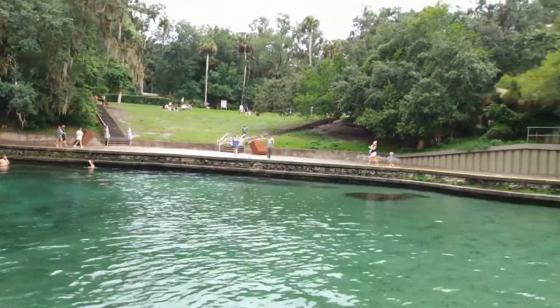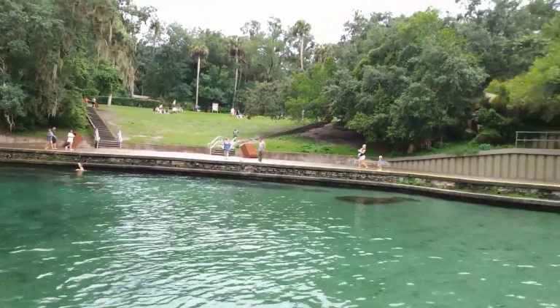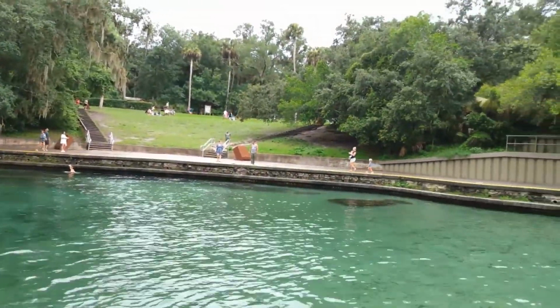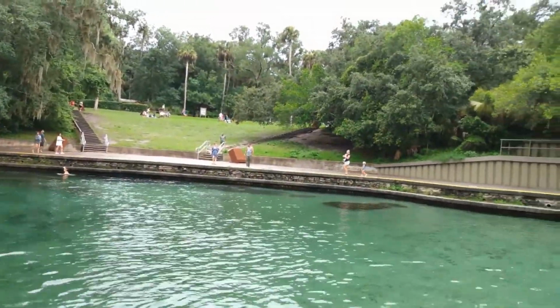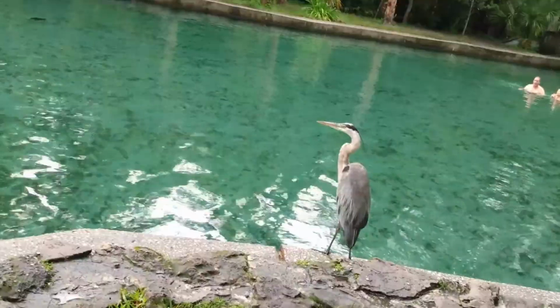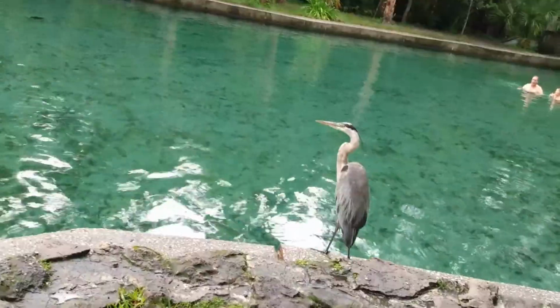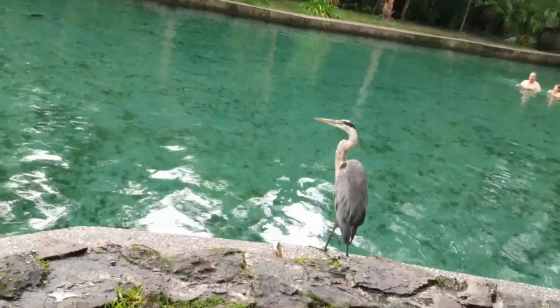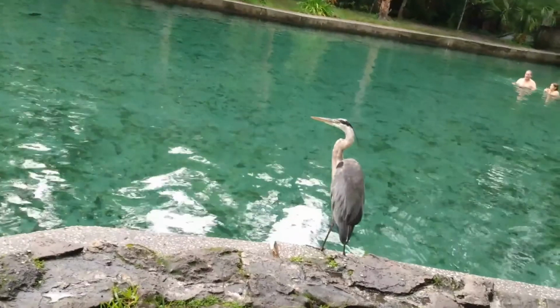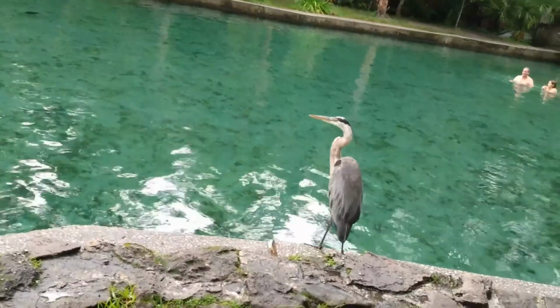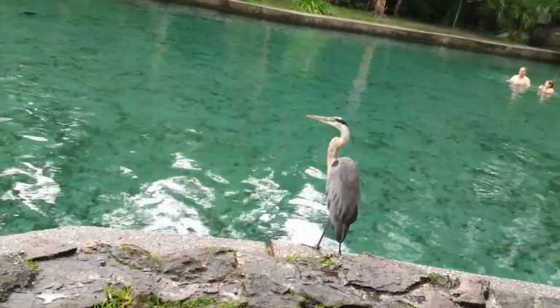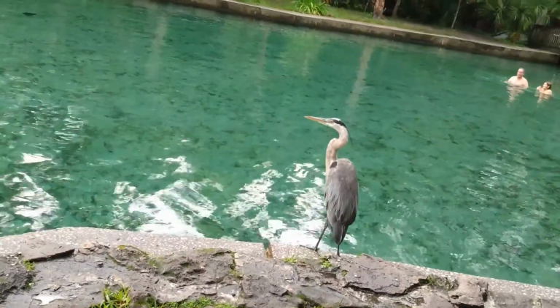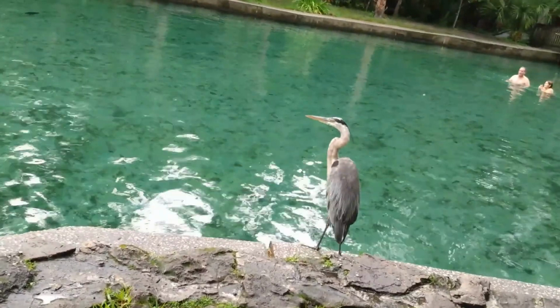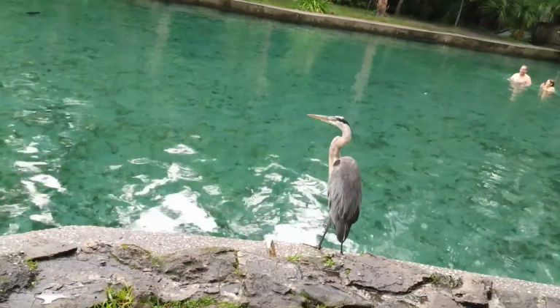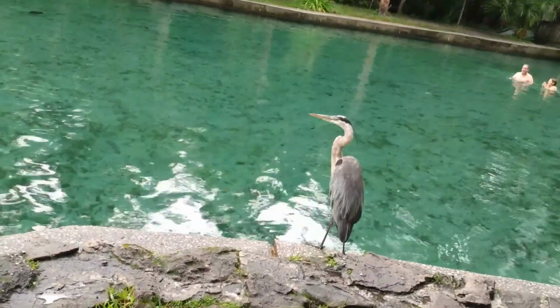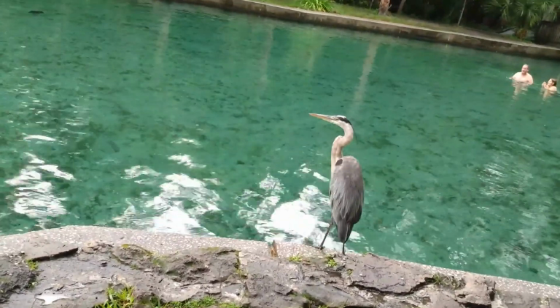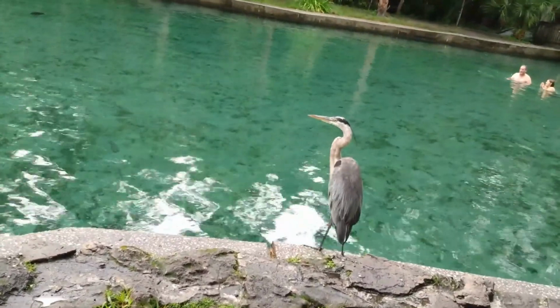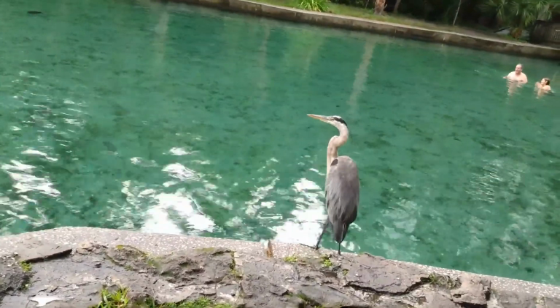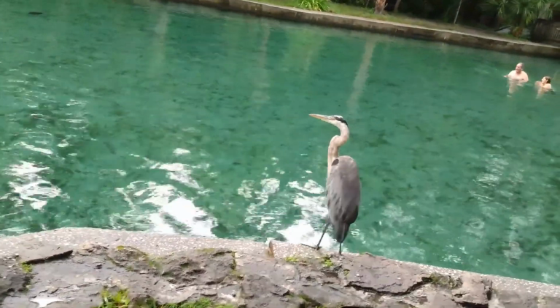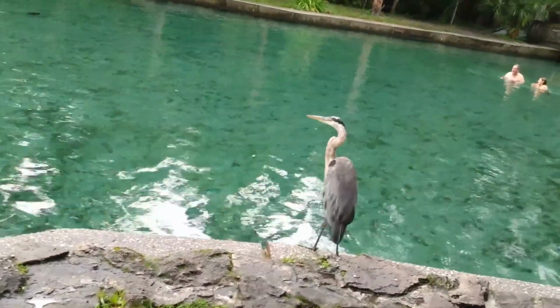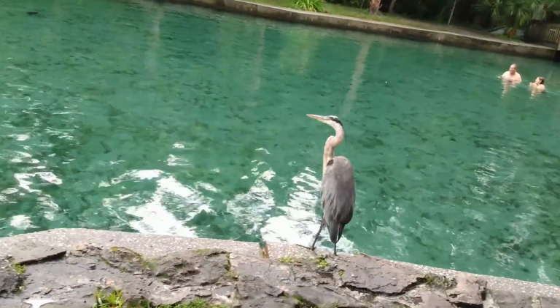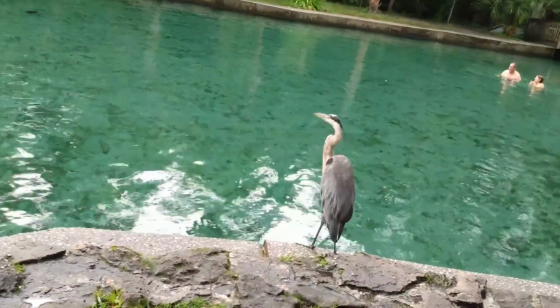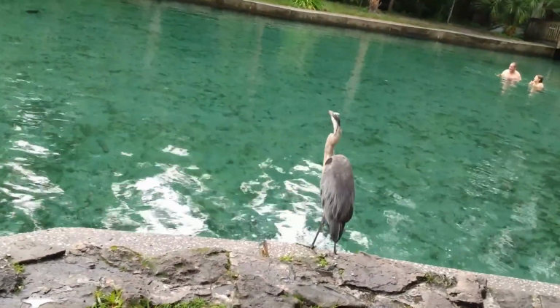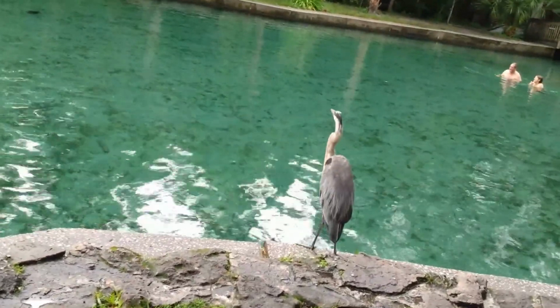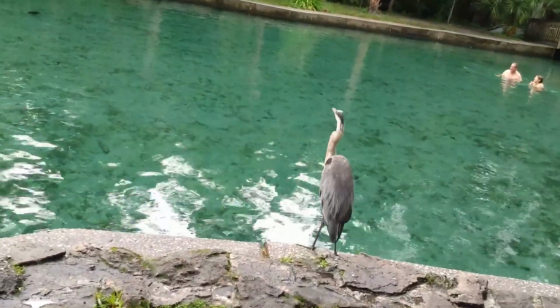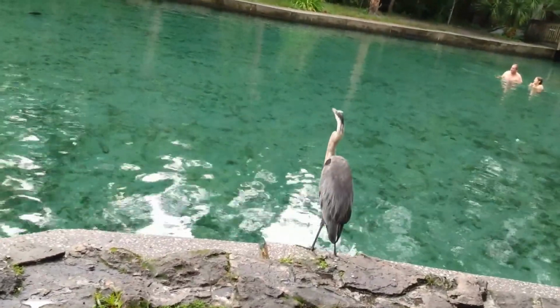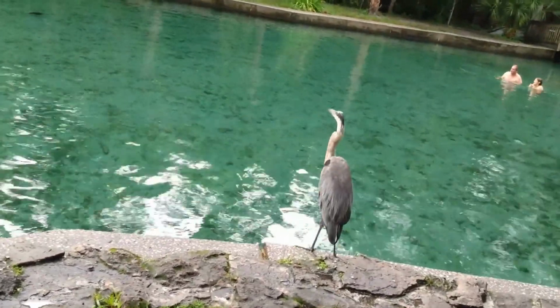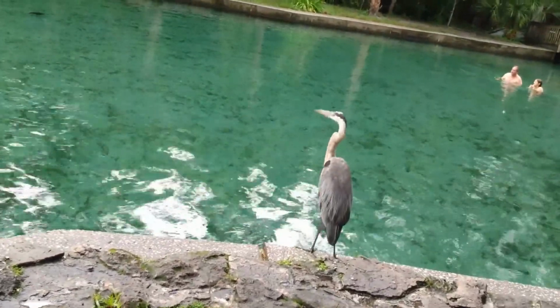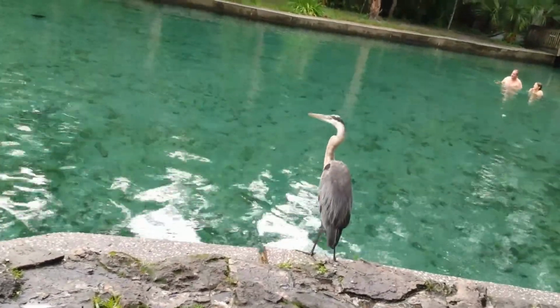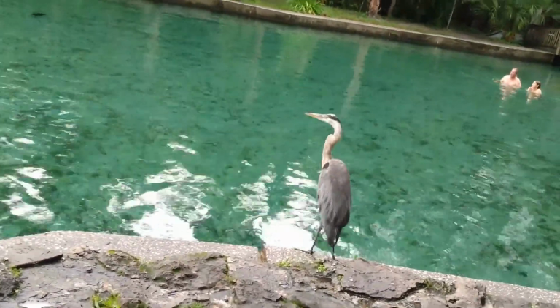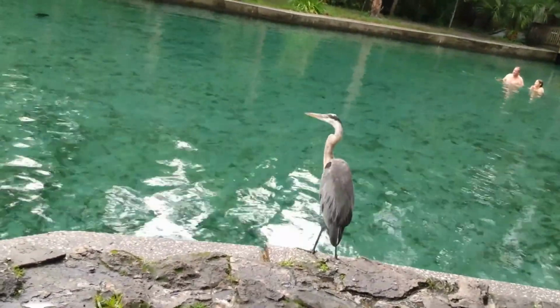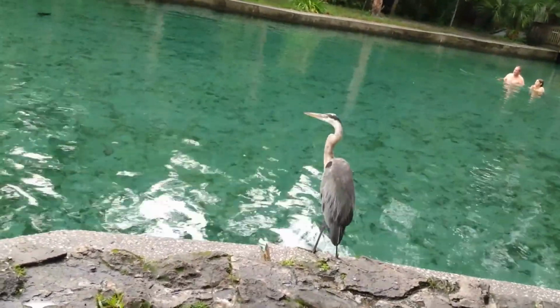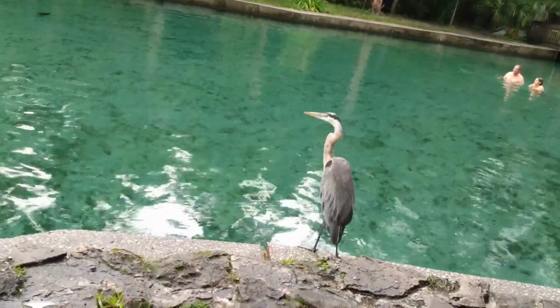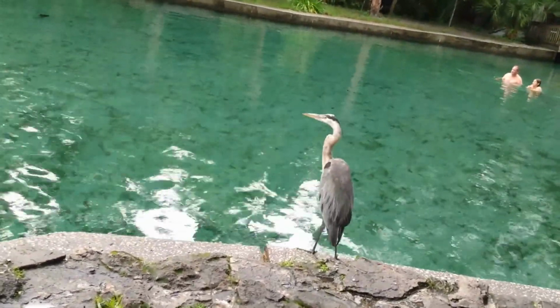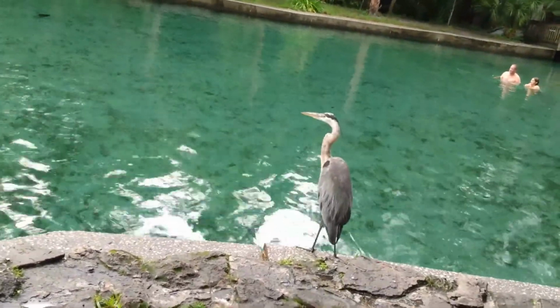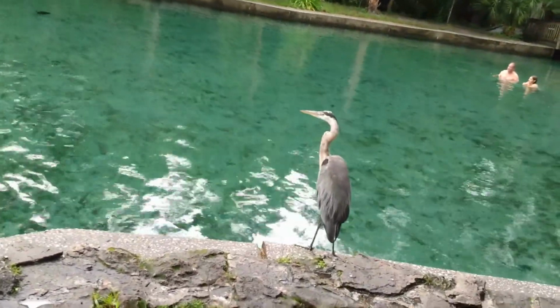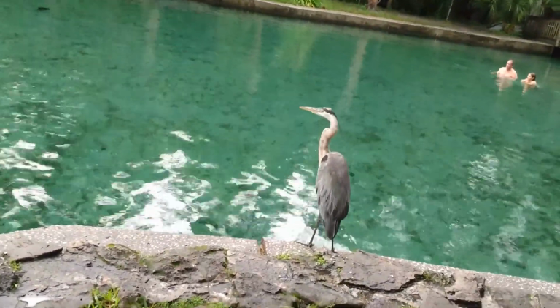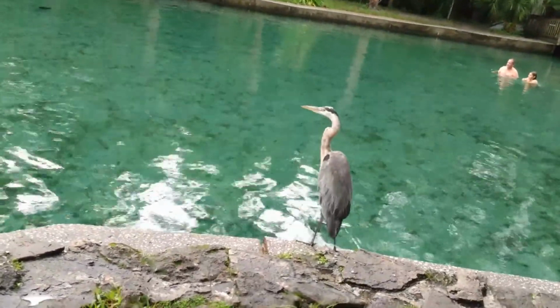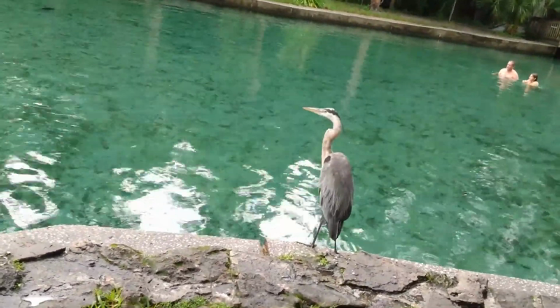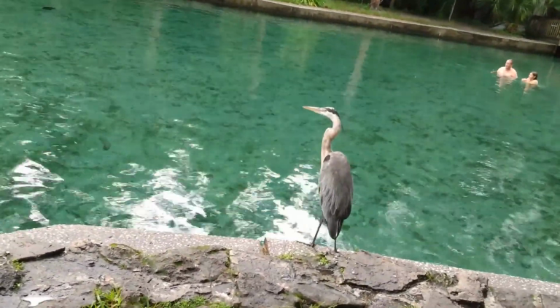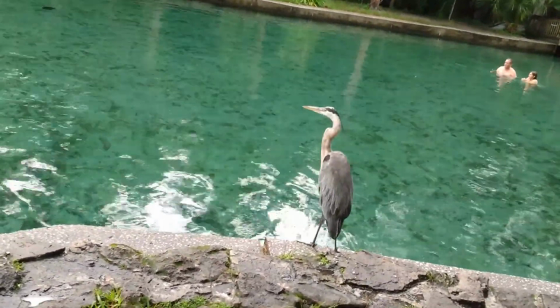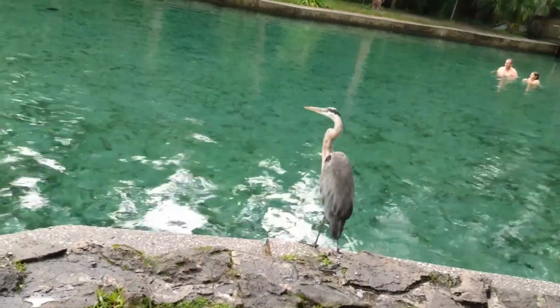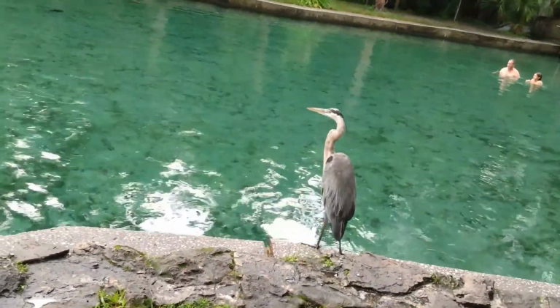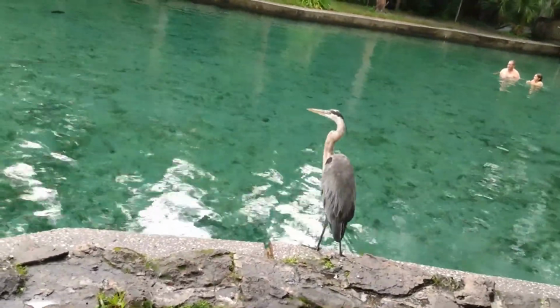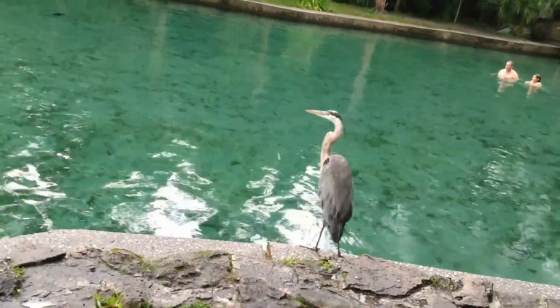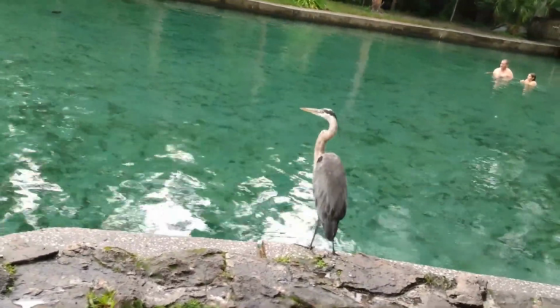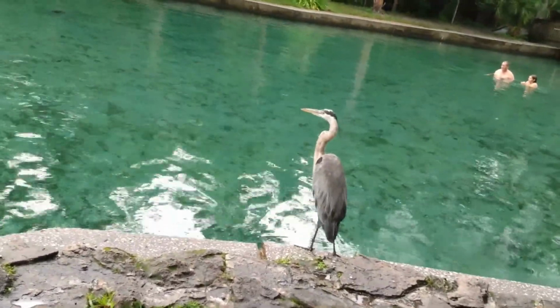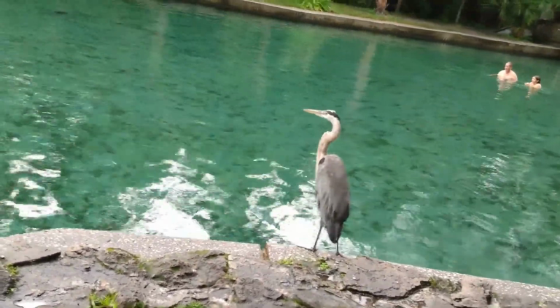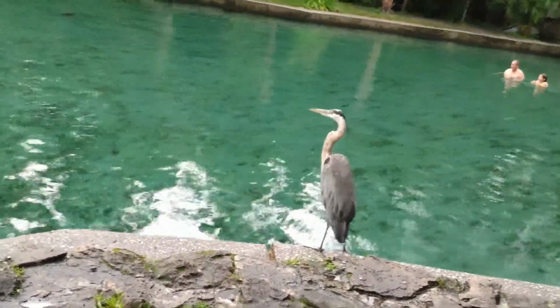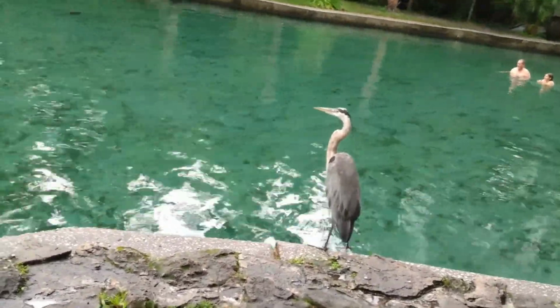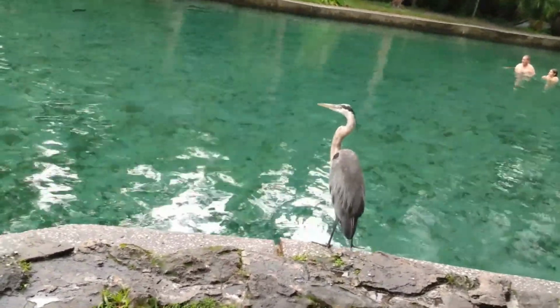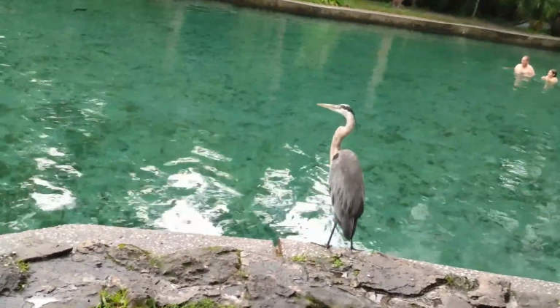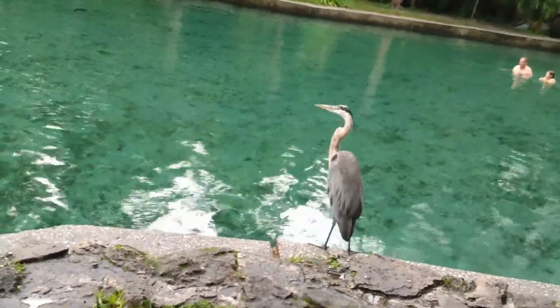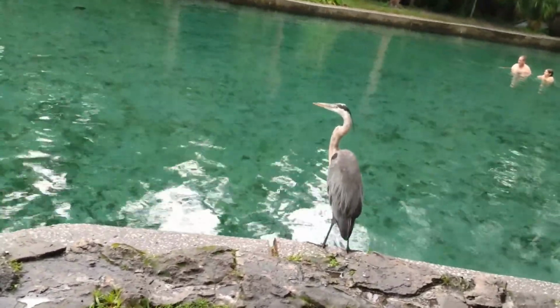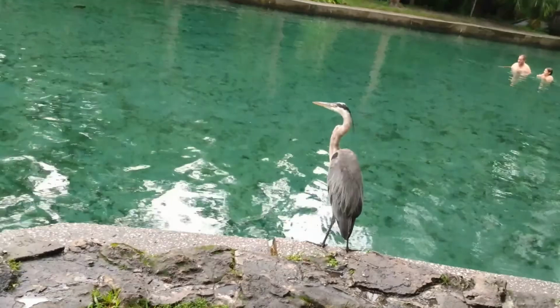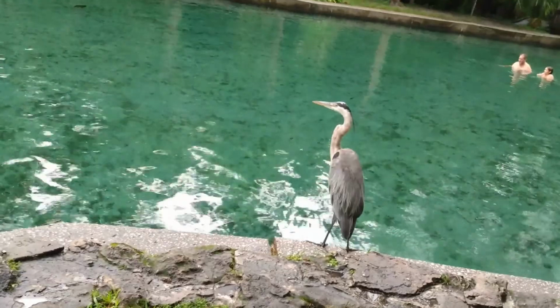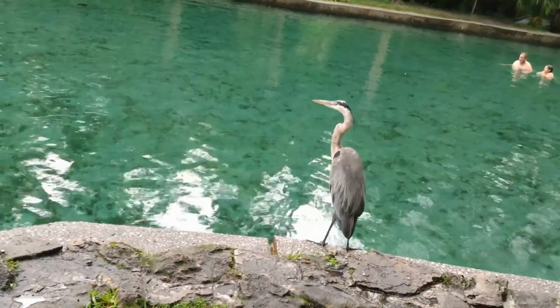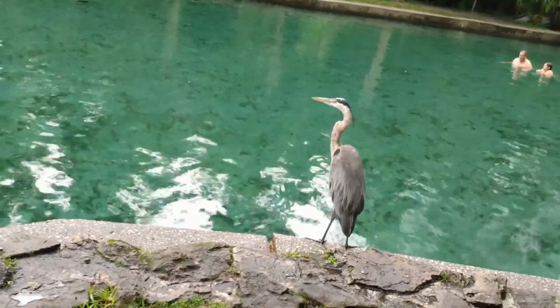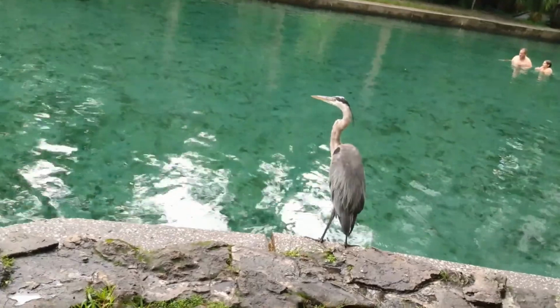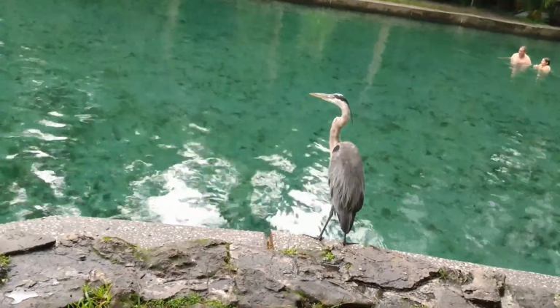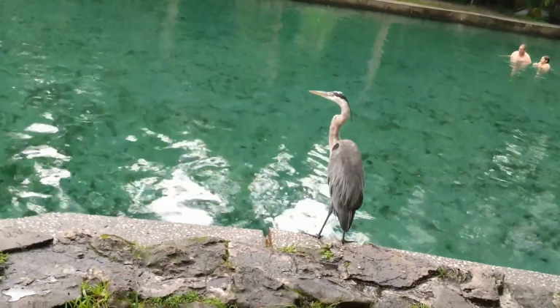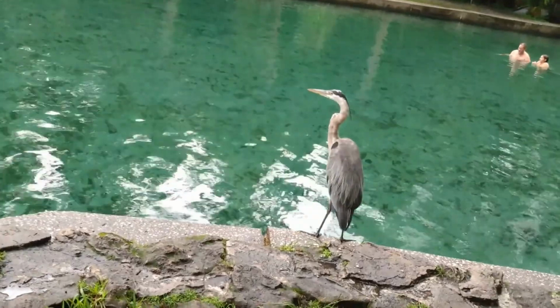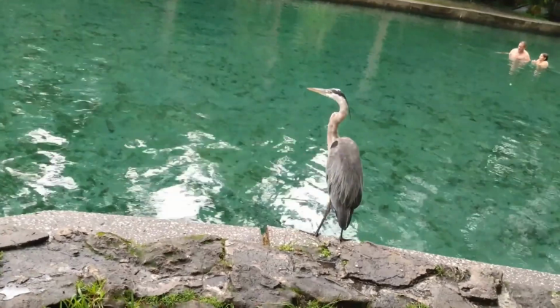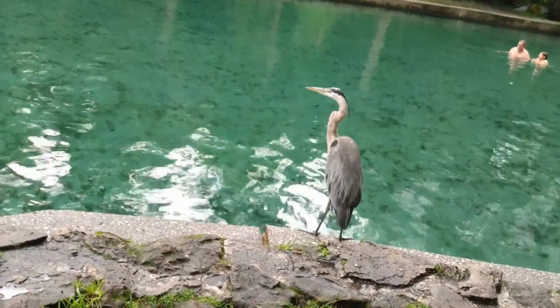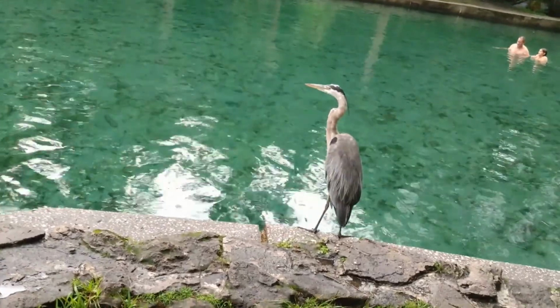On that concrete step, you can sometimes see birds, like this great blue heron.